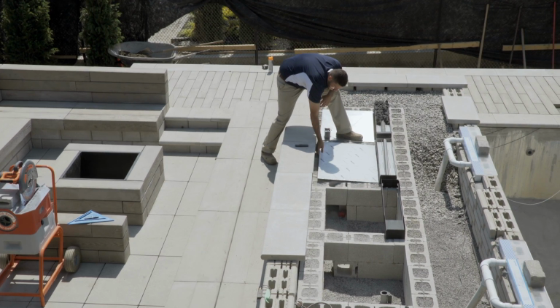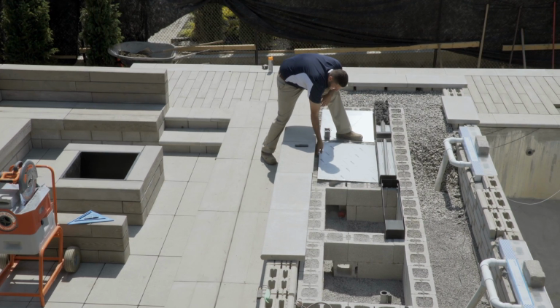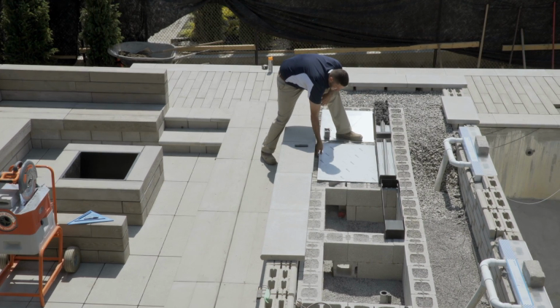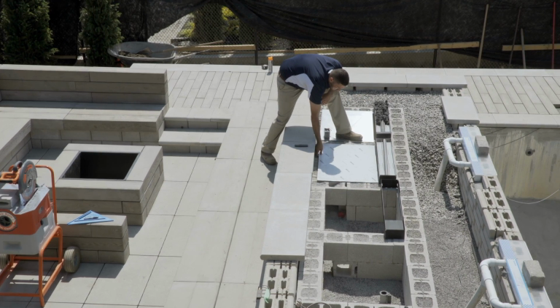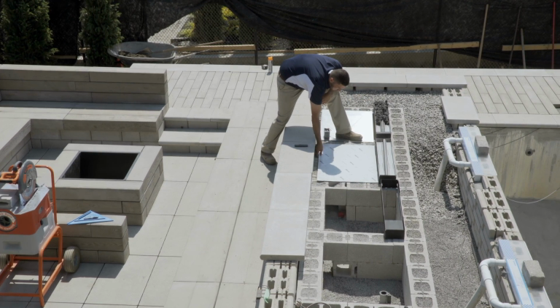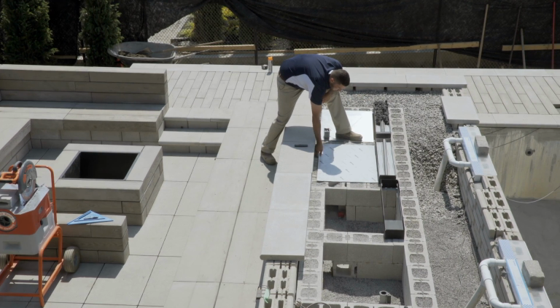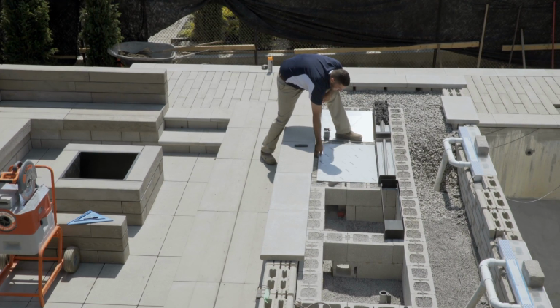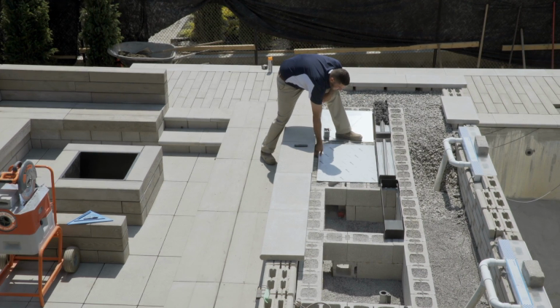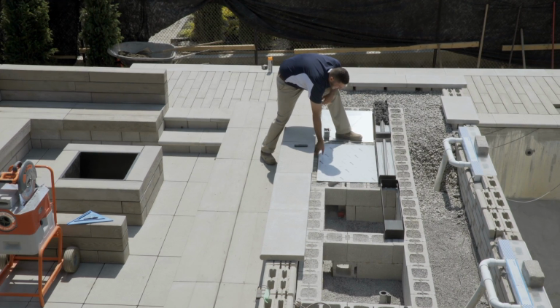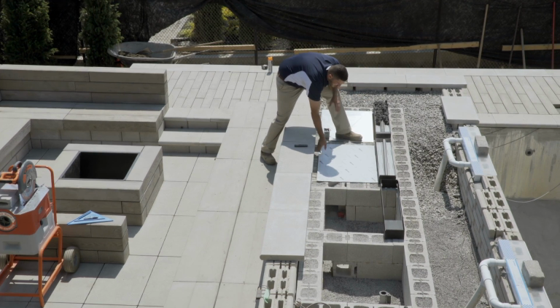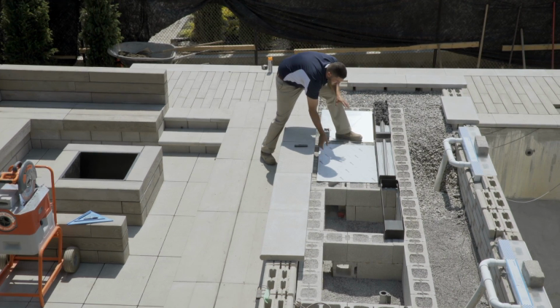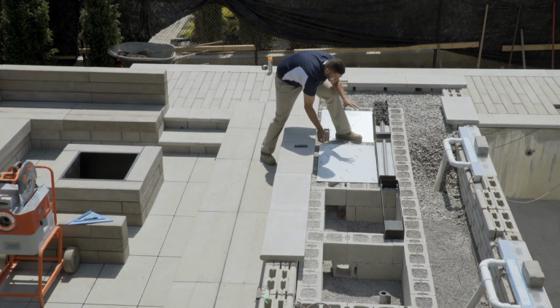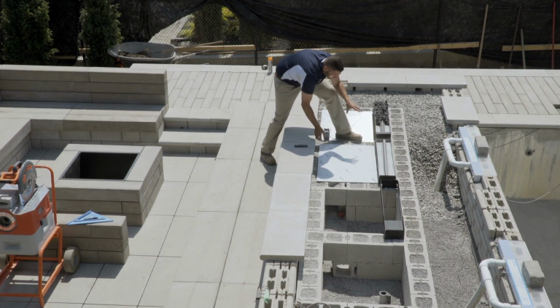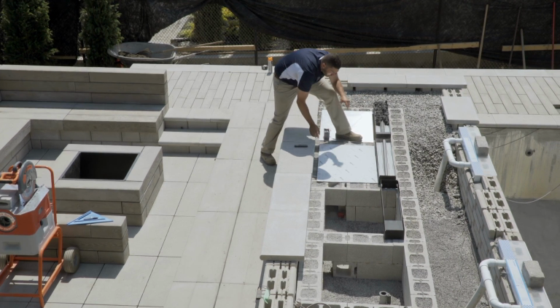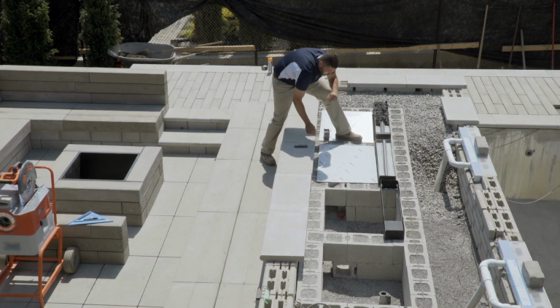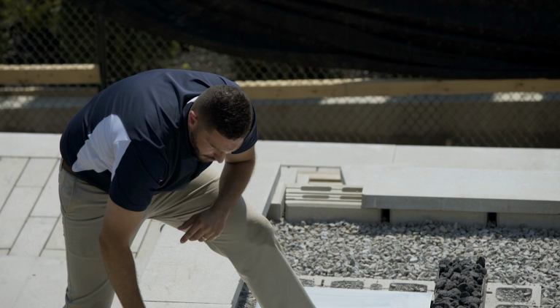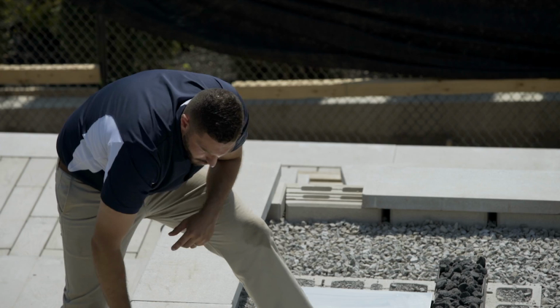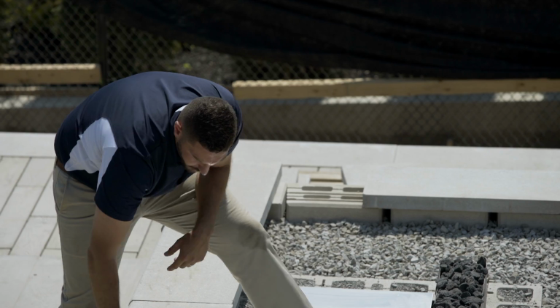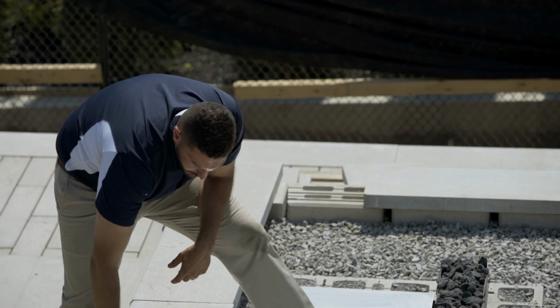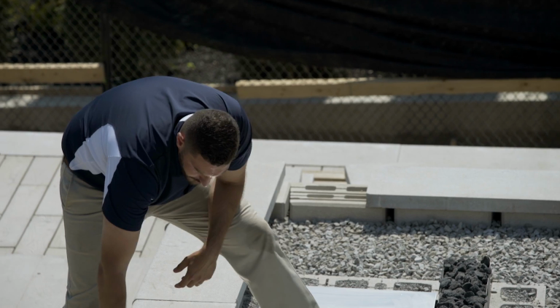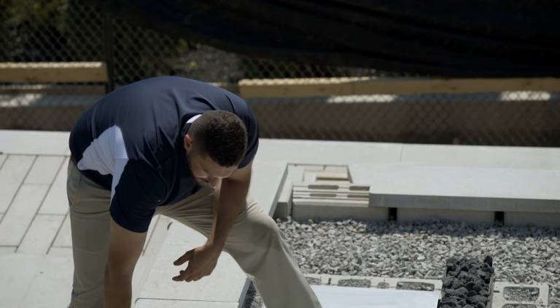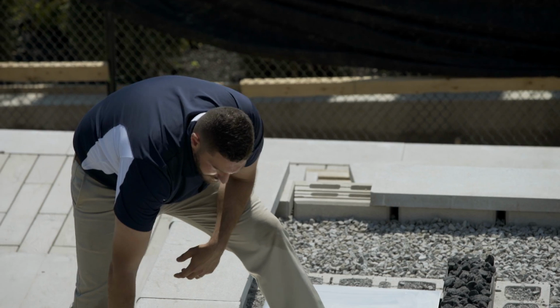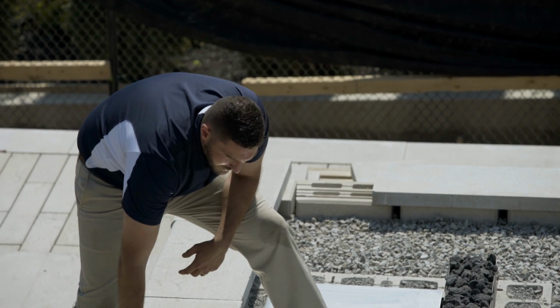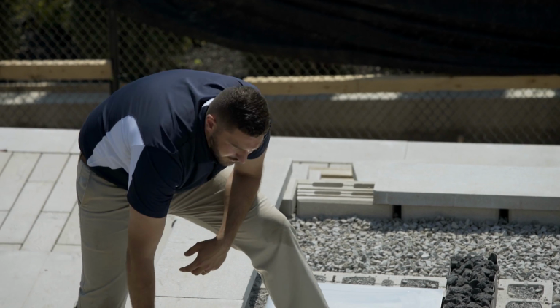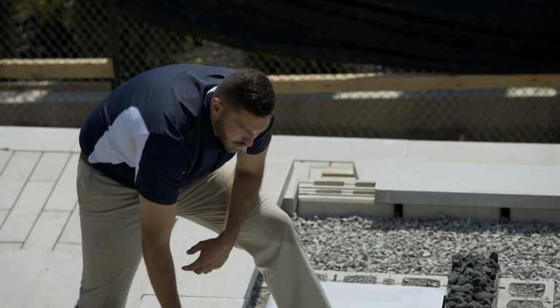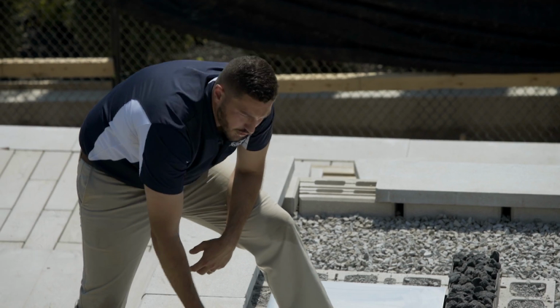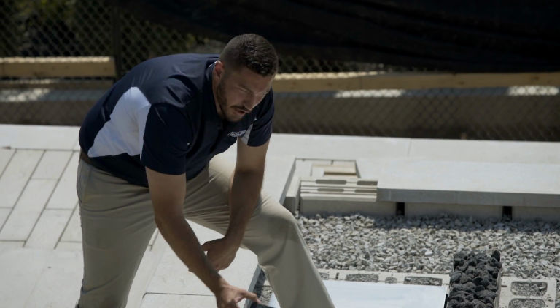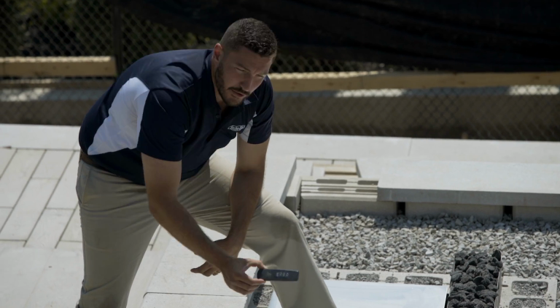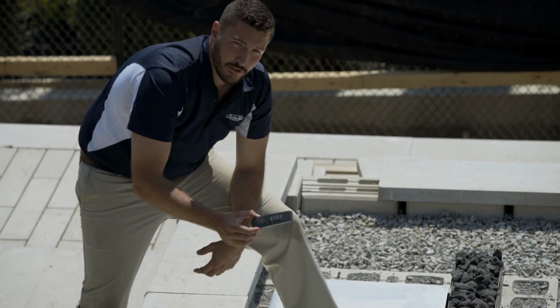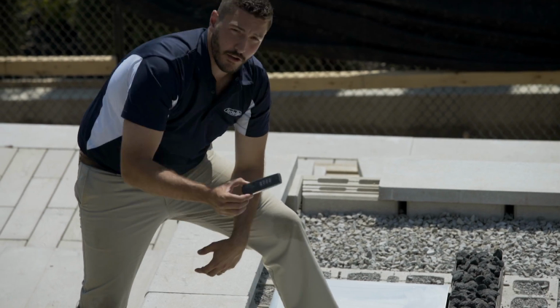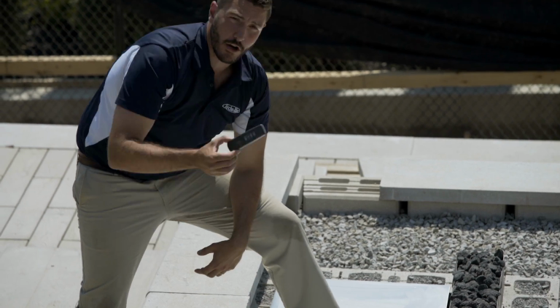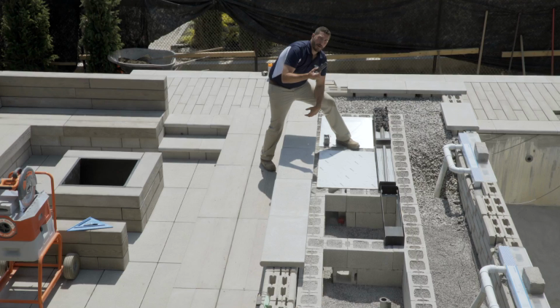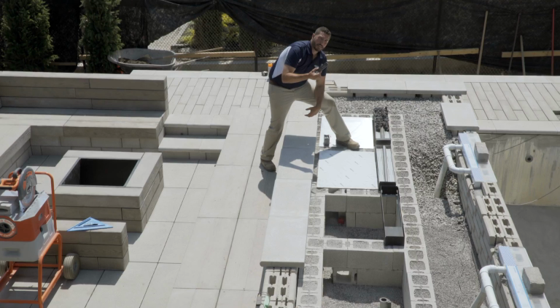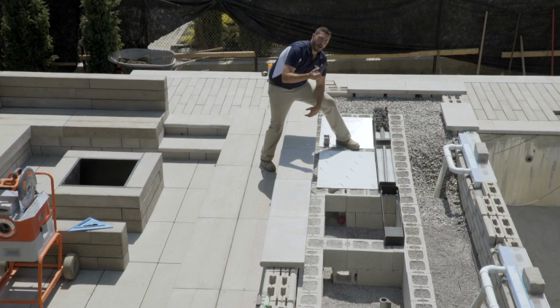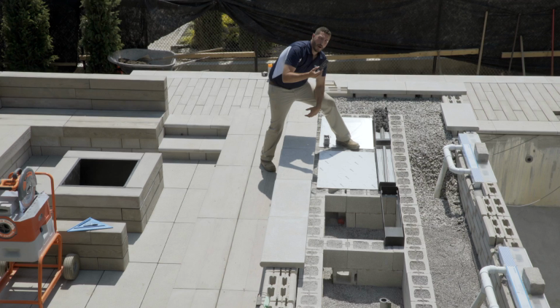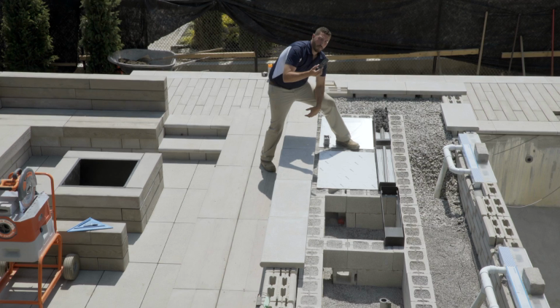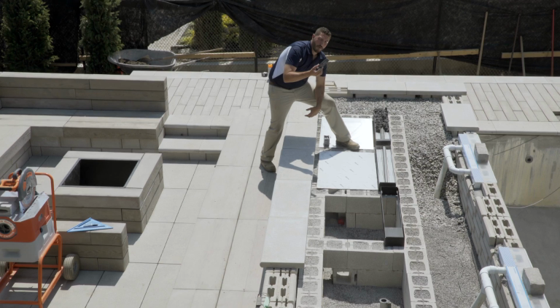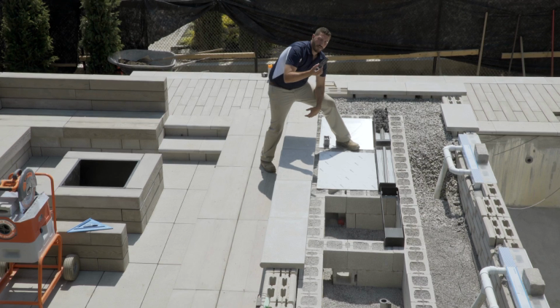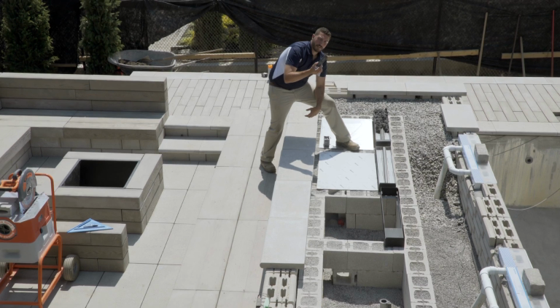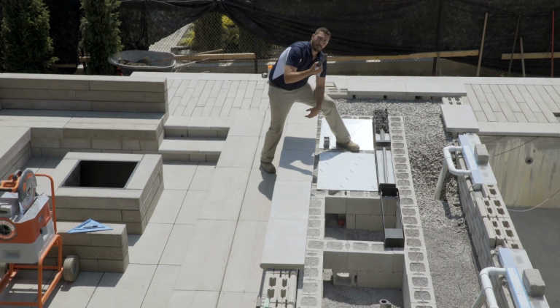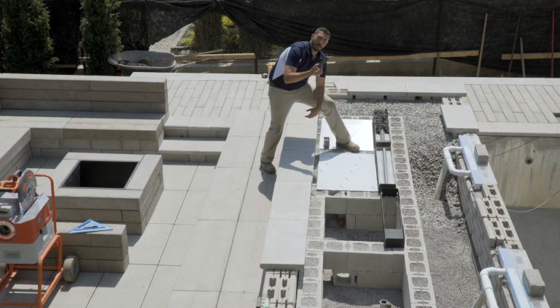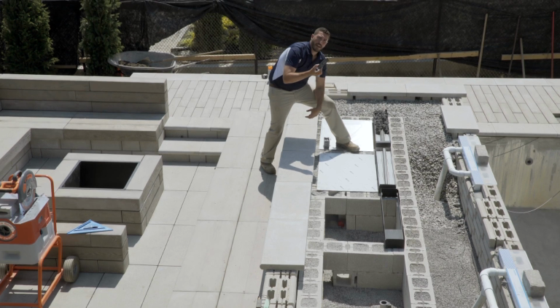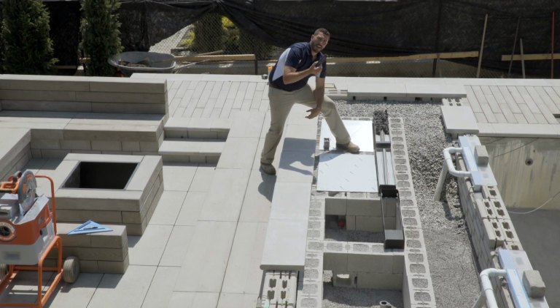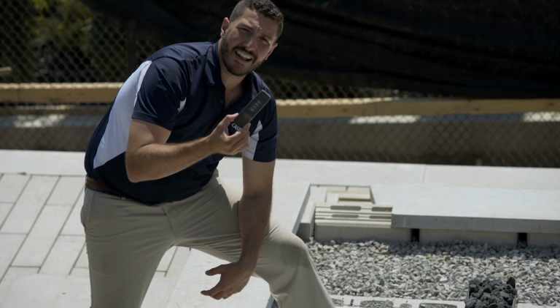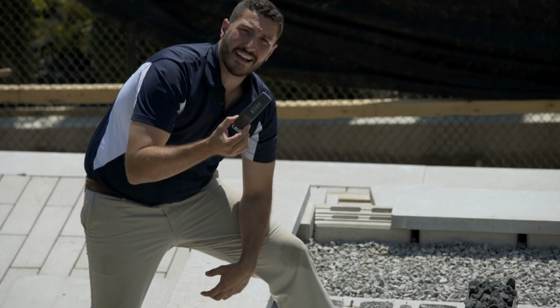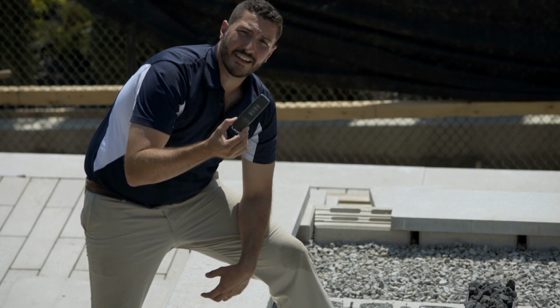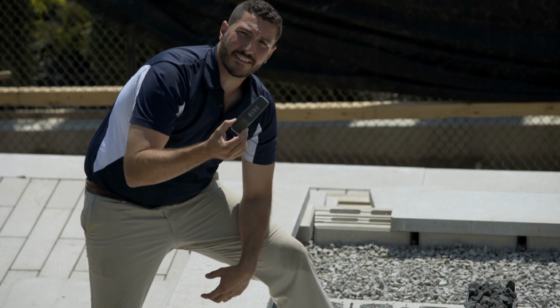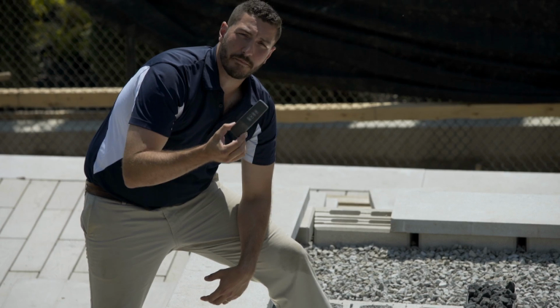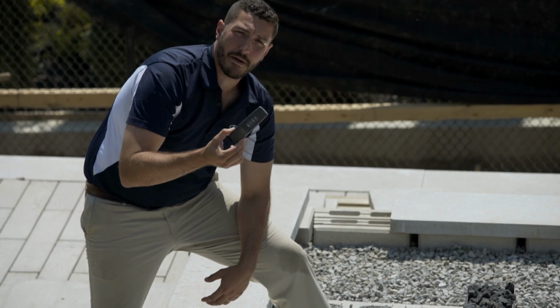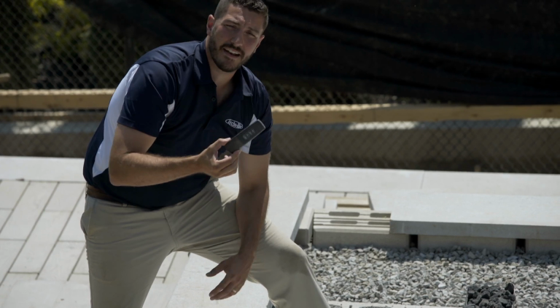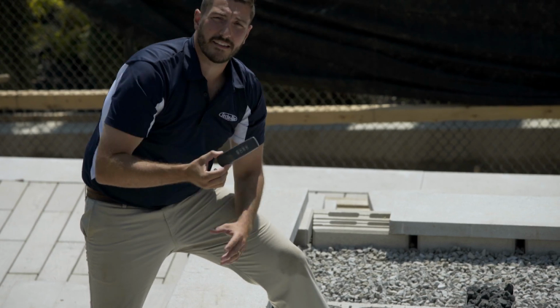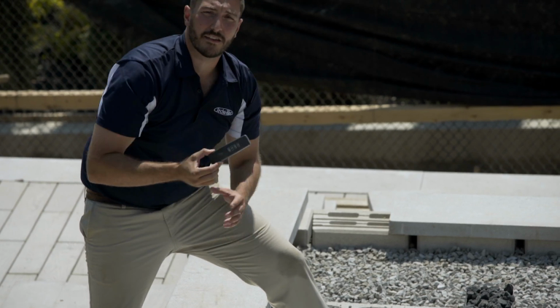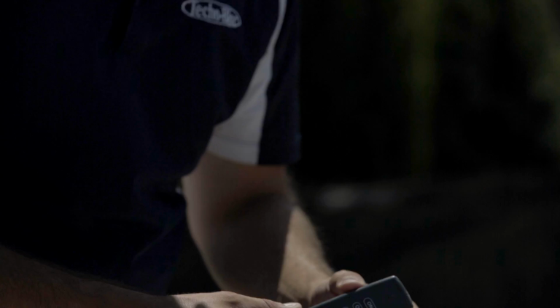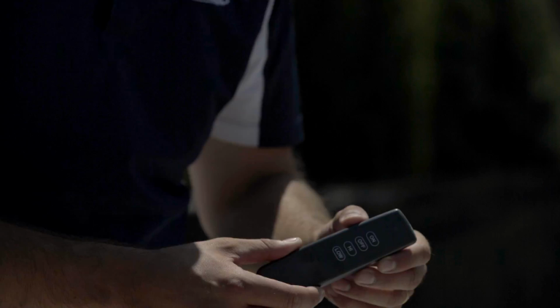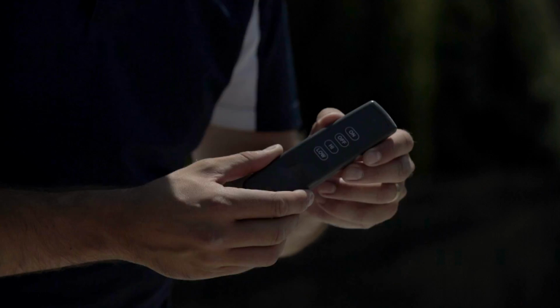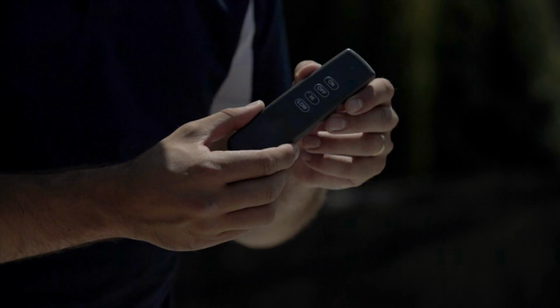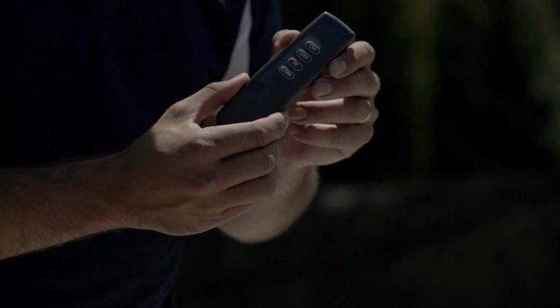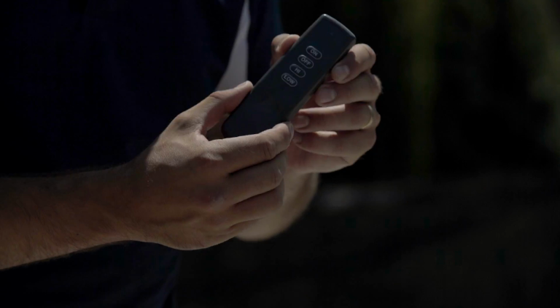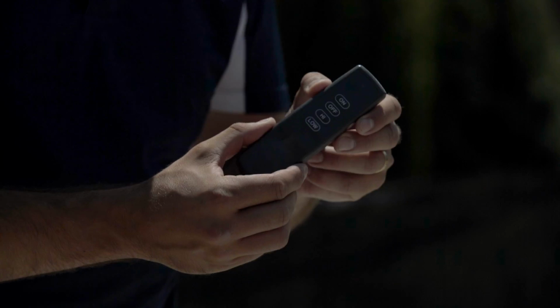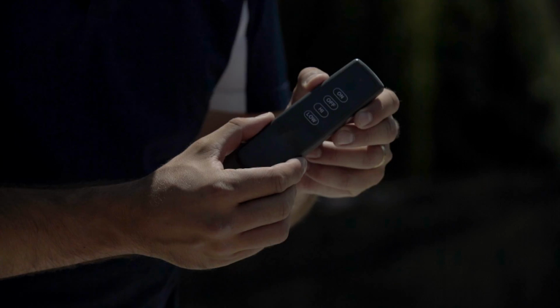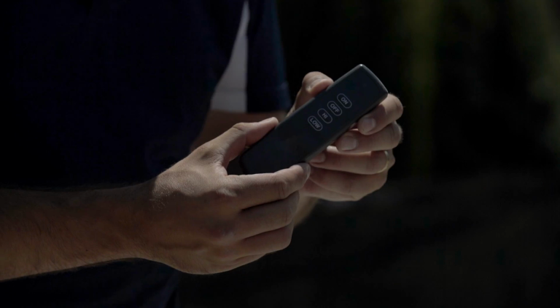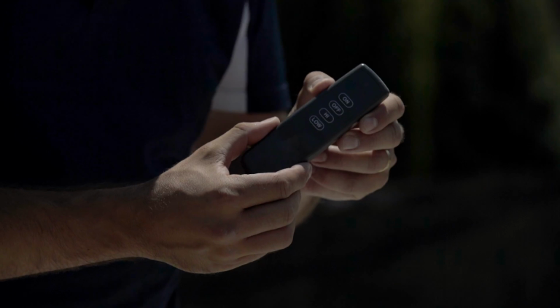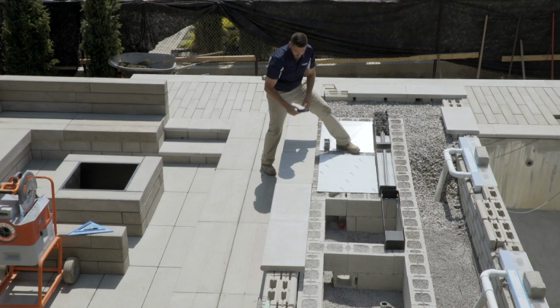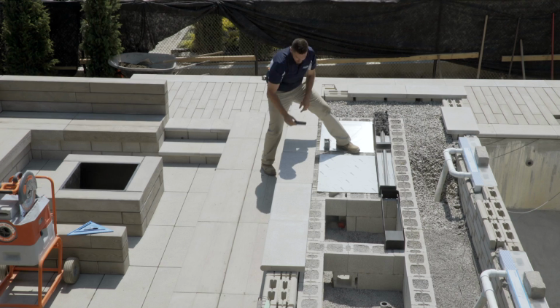Un grand avantage de ces brûleurs est que les consommateurs peuvent les opérer à l'aide de cette manette, ce qui est très pratique.